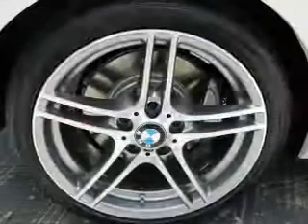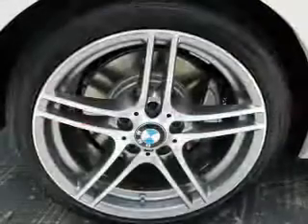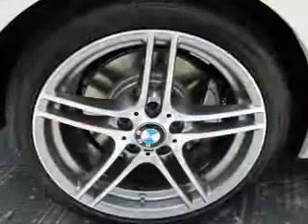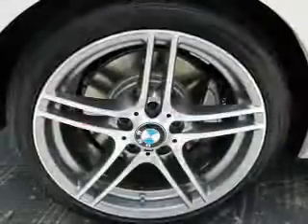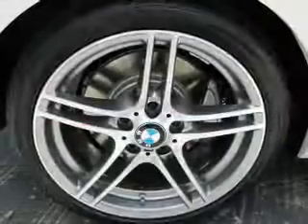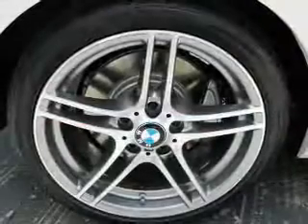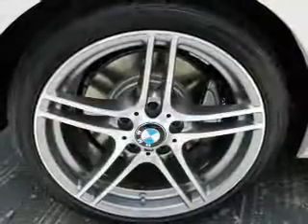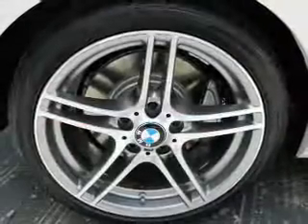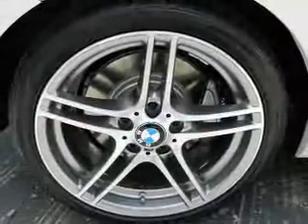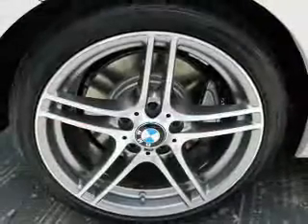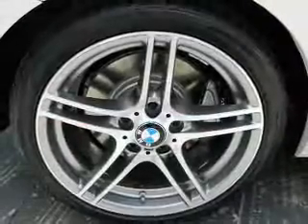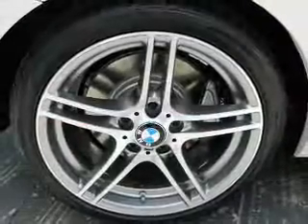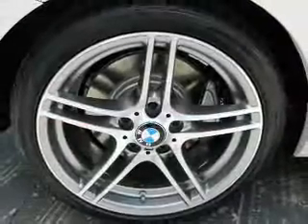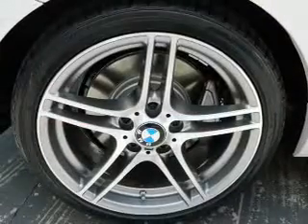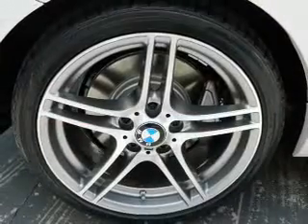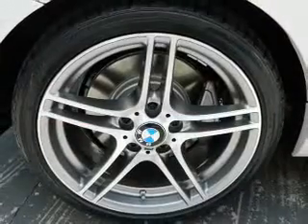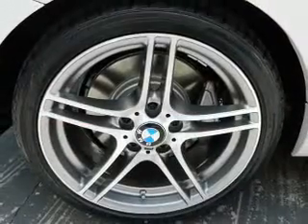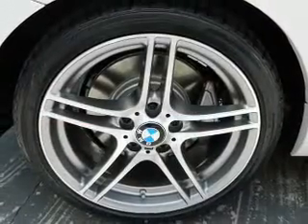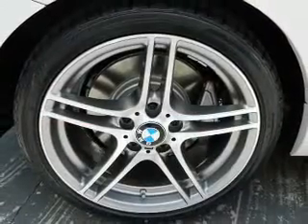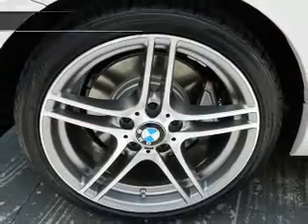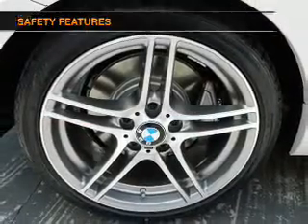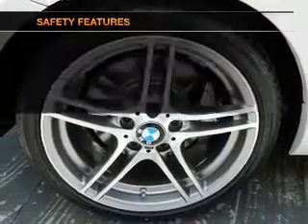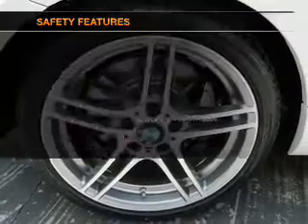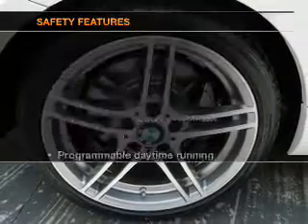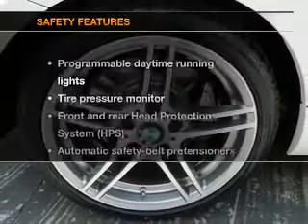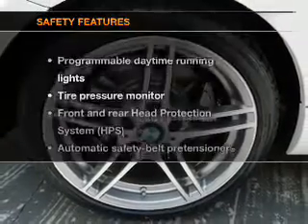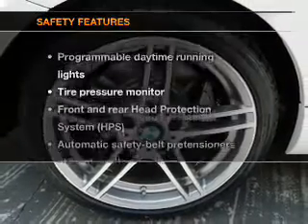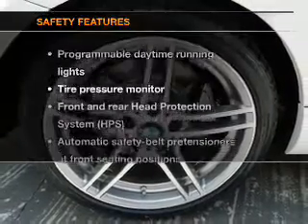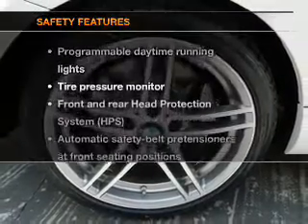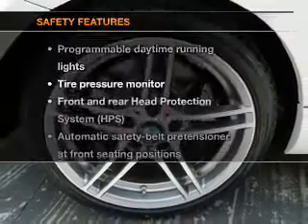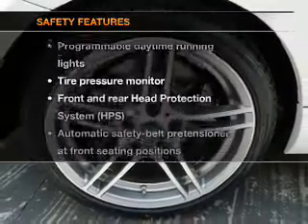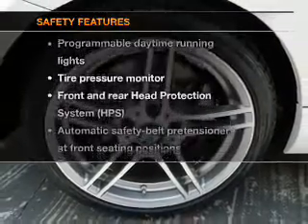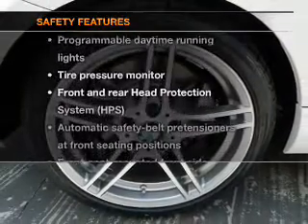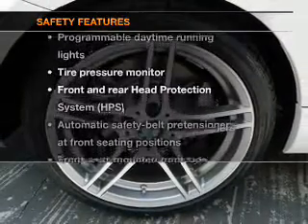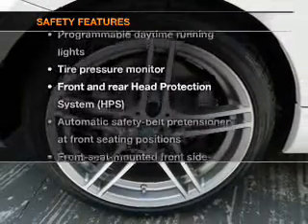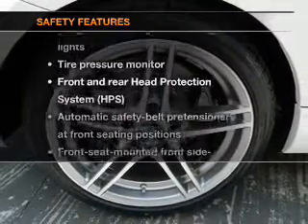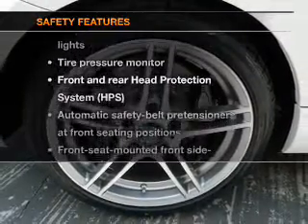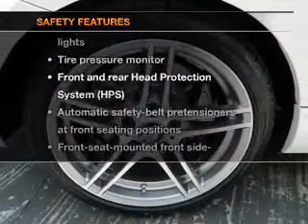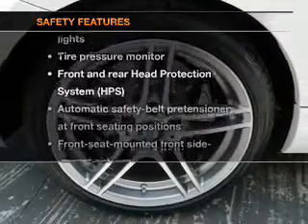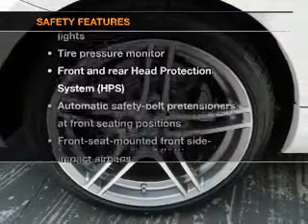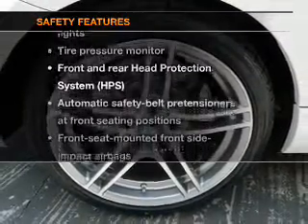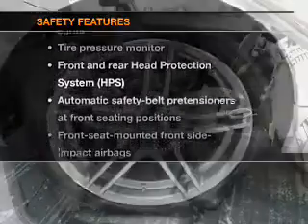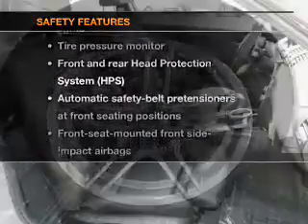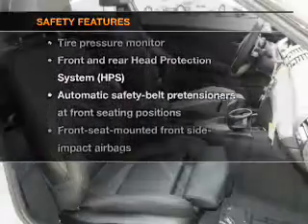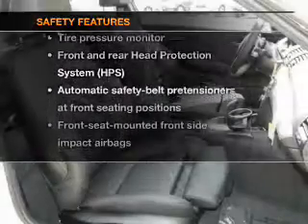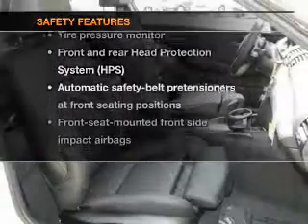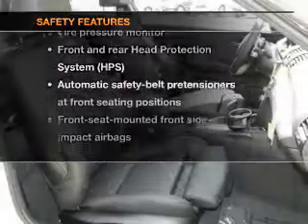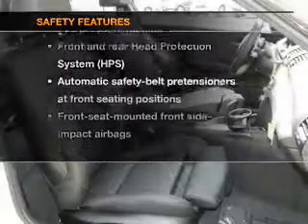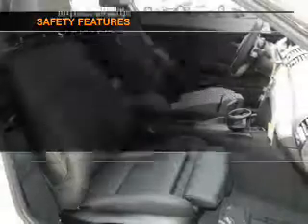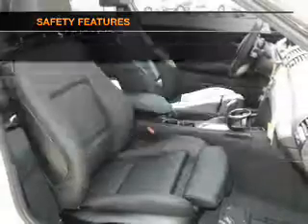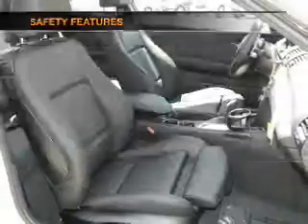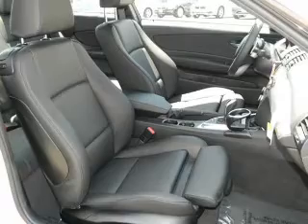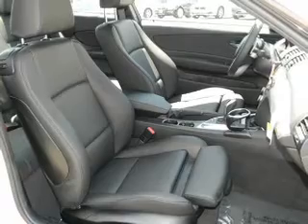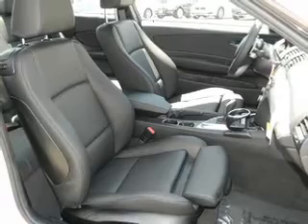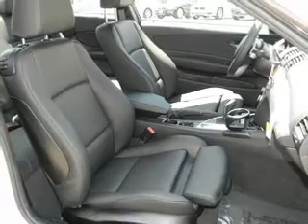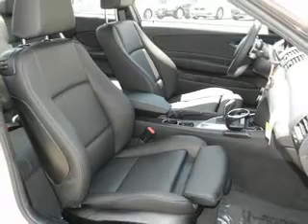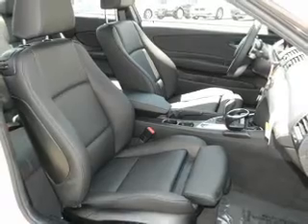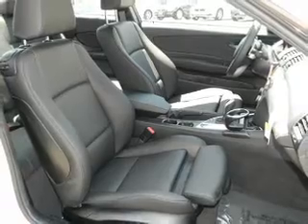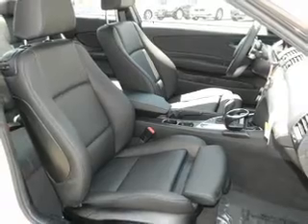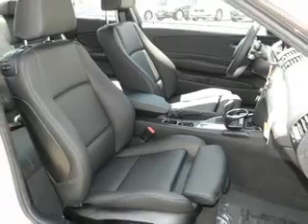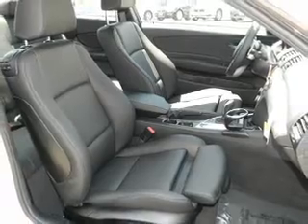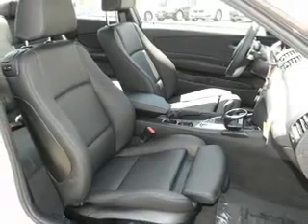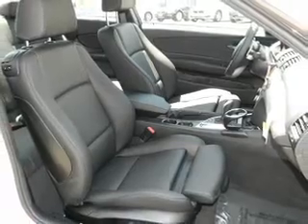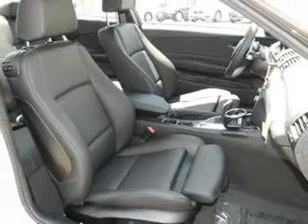Cruise control. Power mirrors. And for your peace of mind, the following safety equipment is included: daytime running lights.